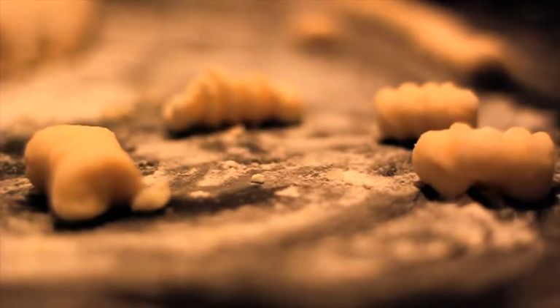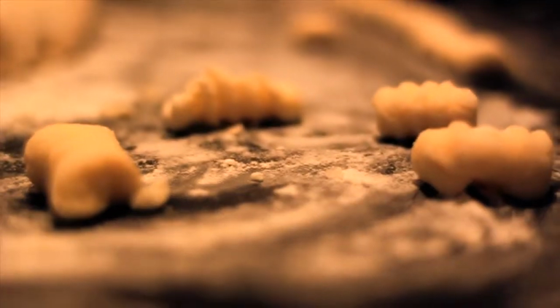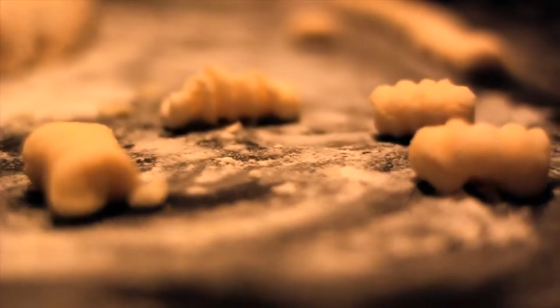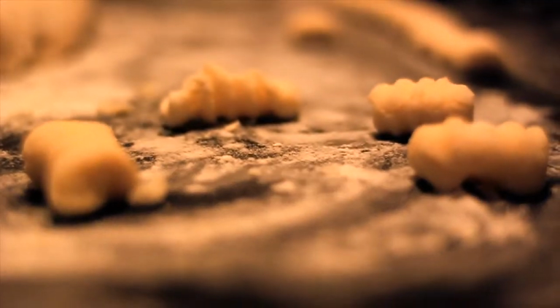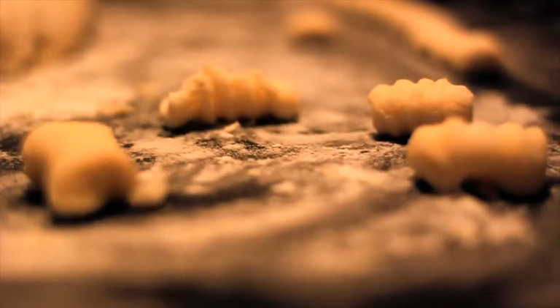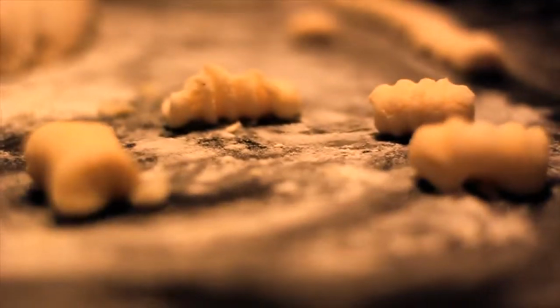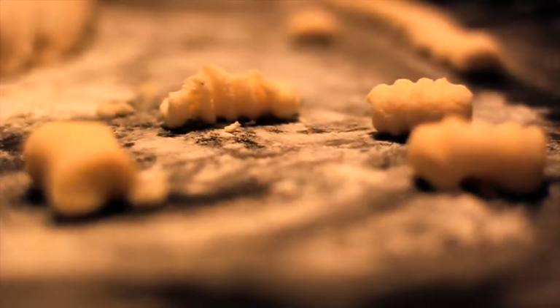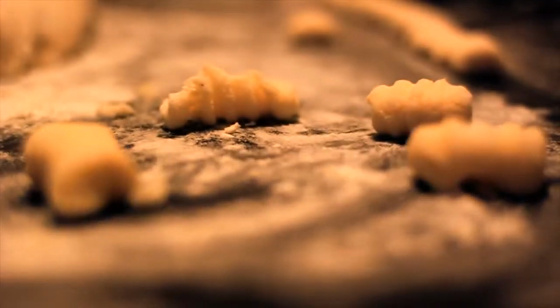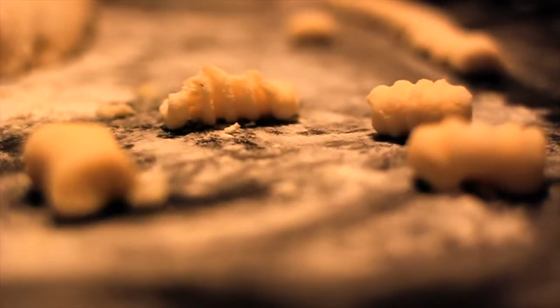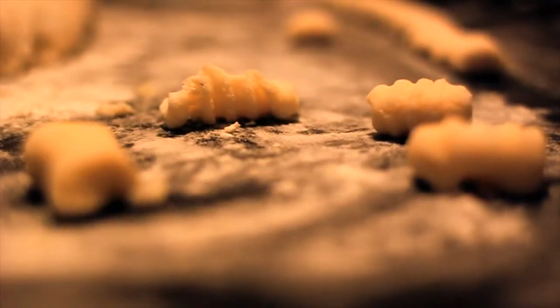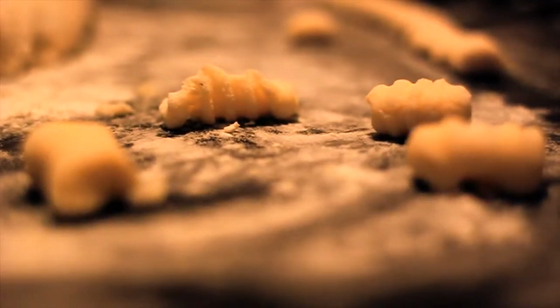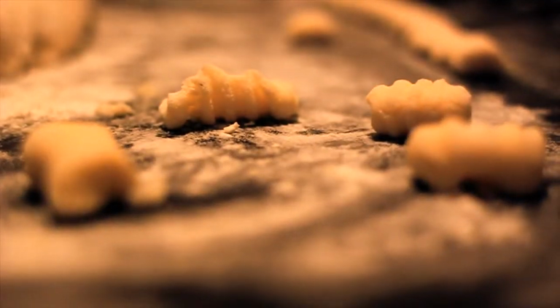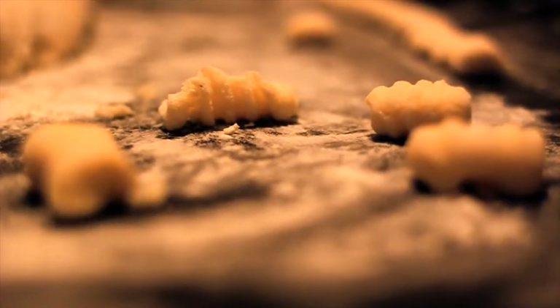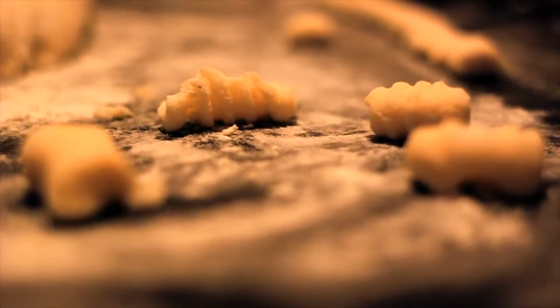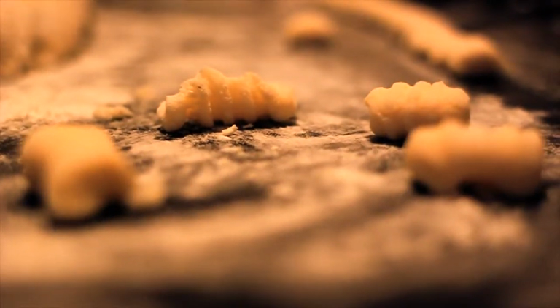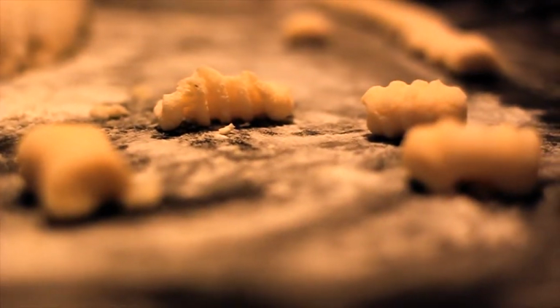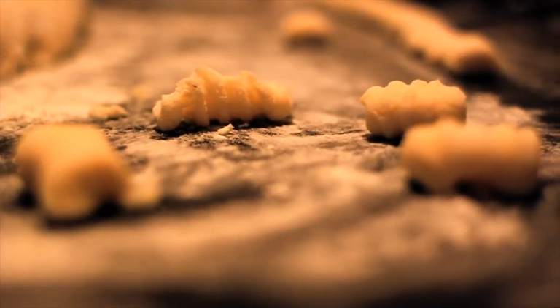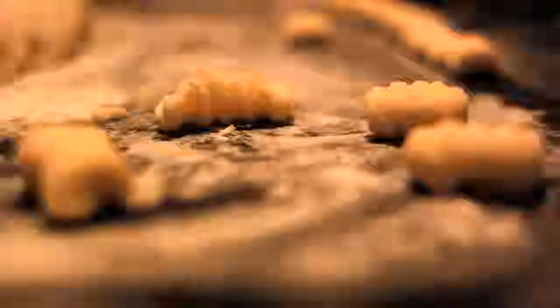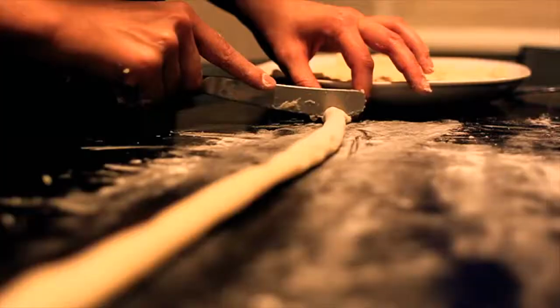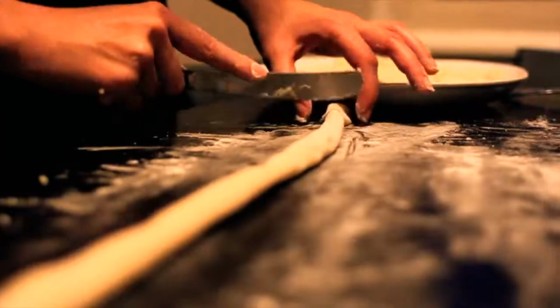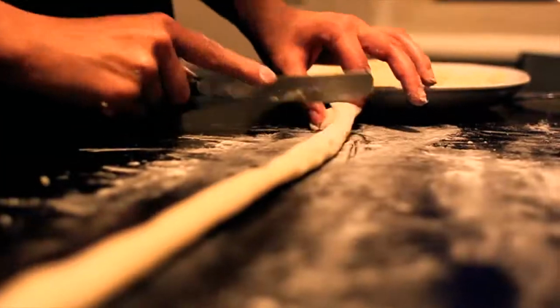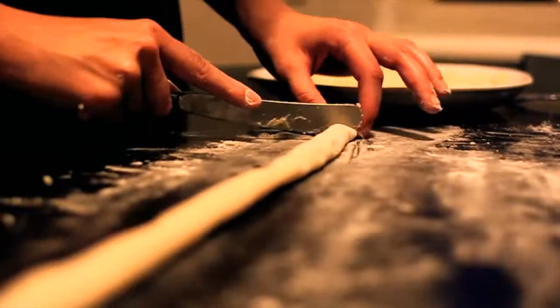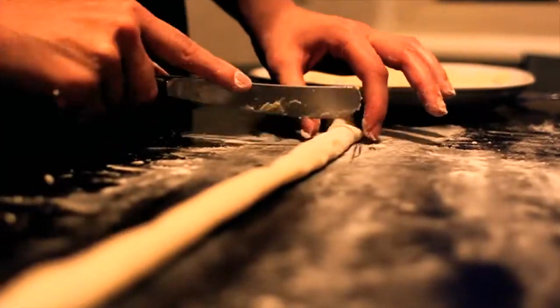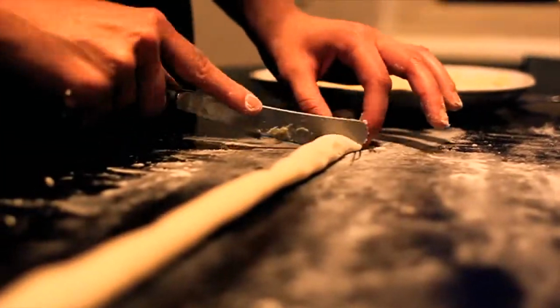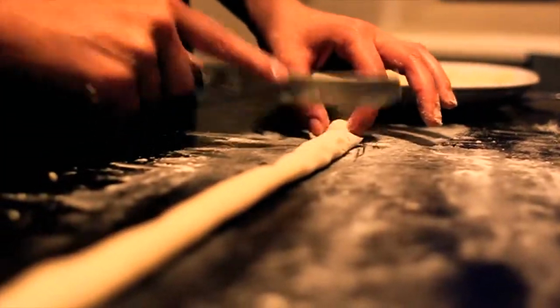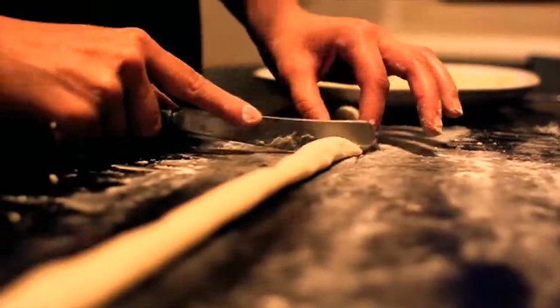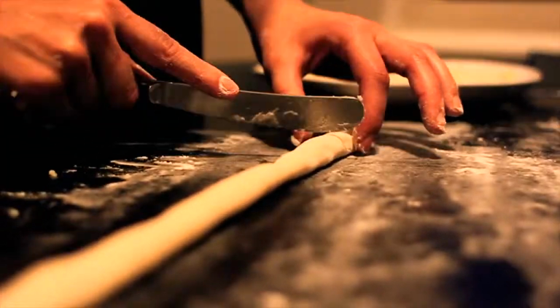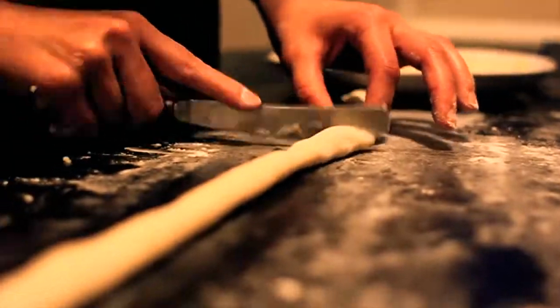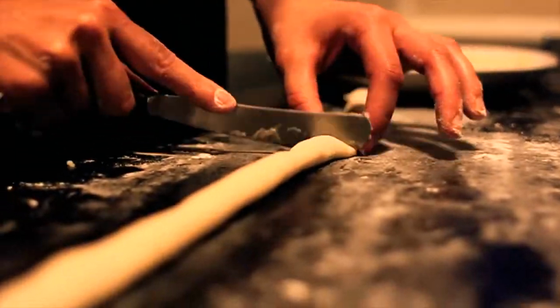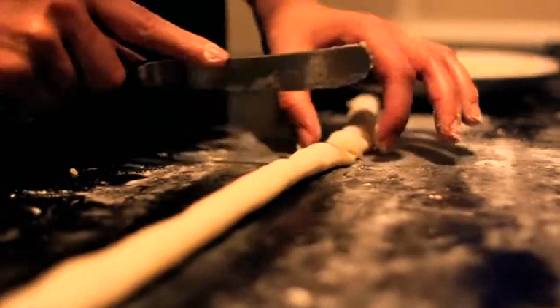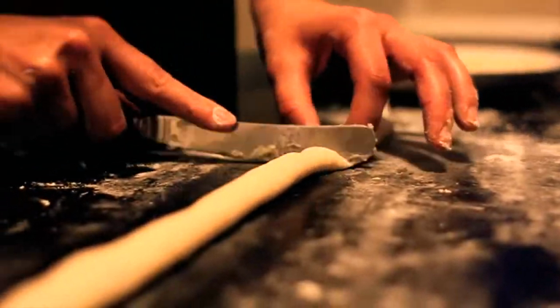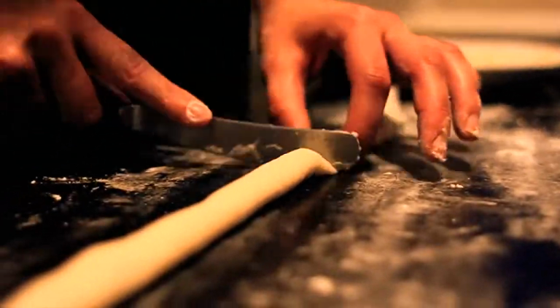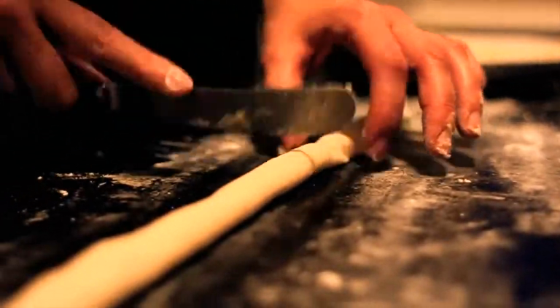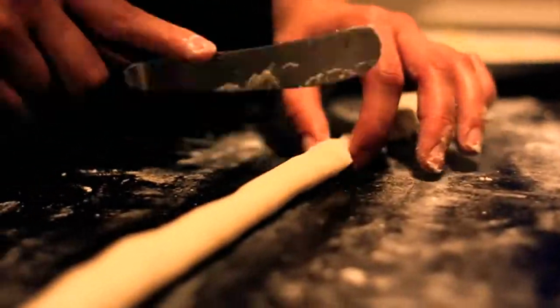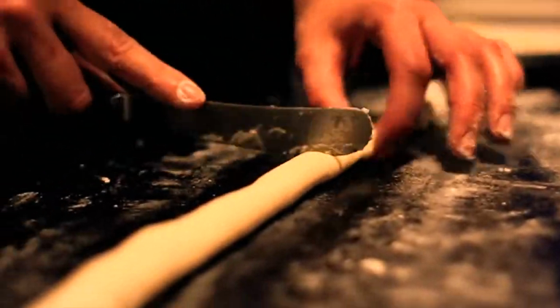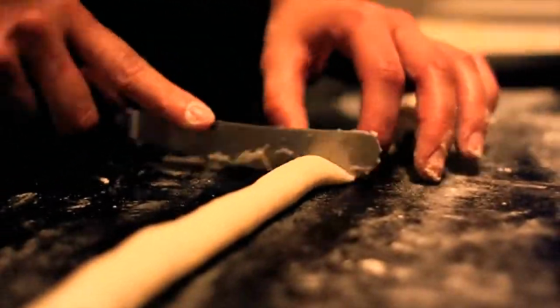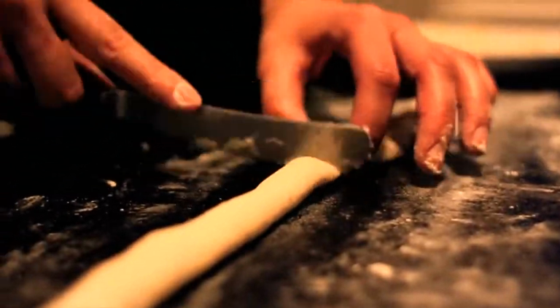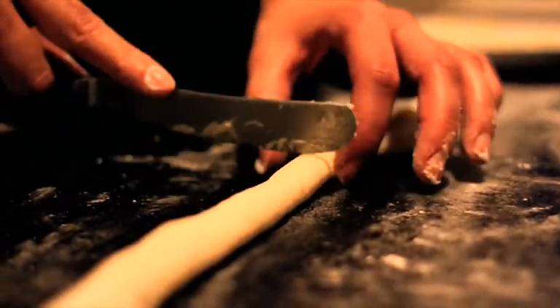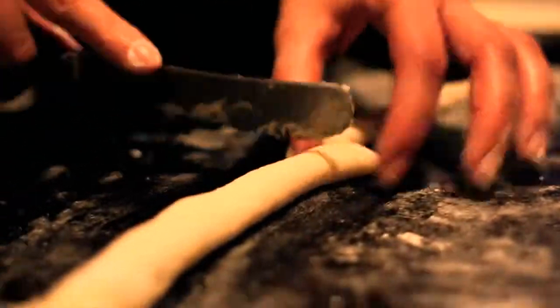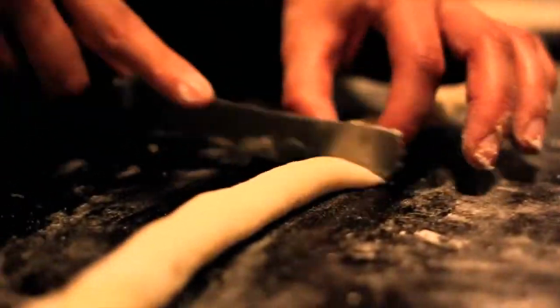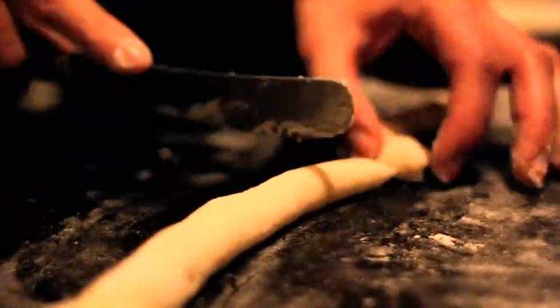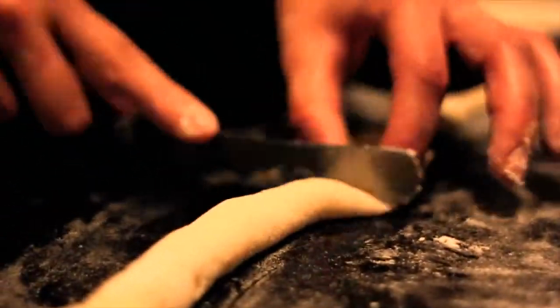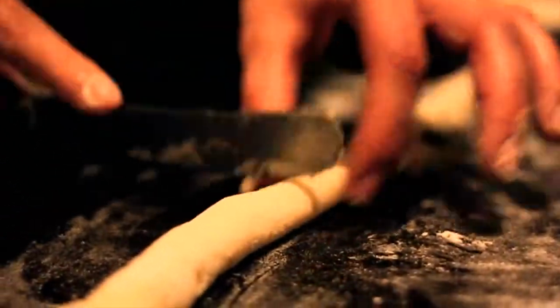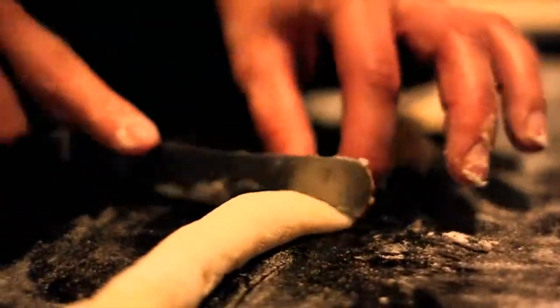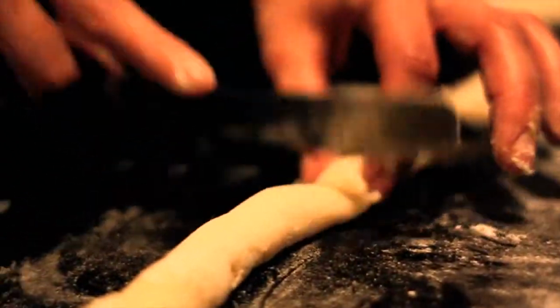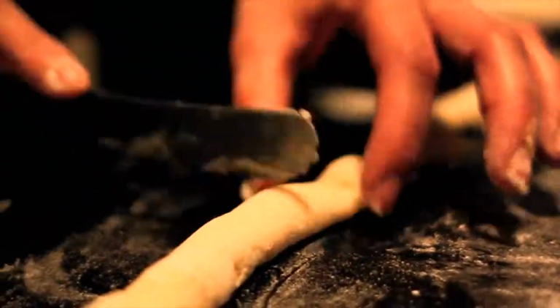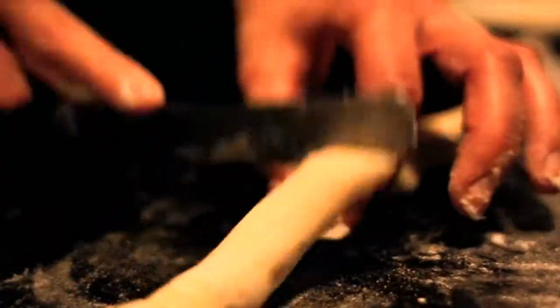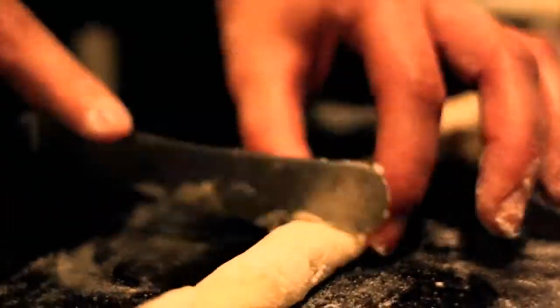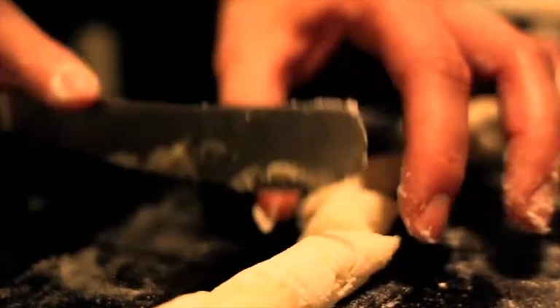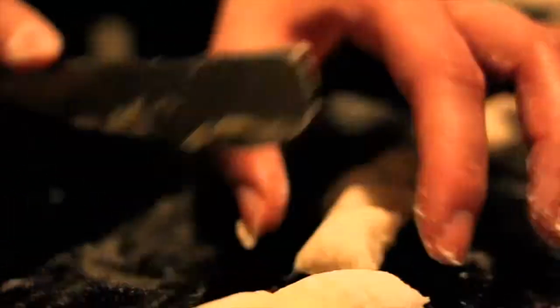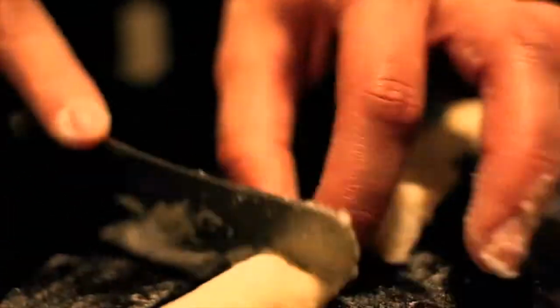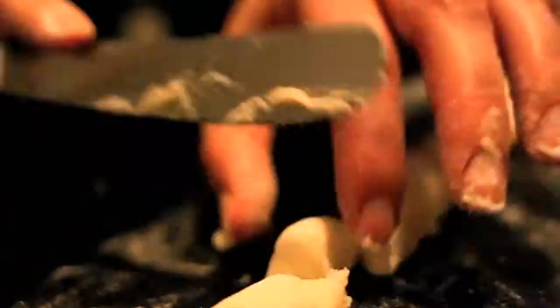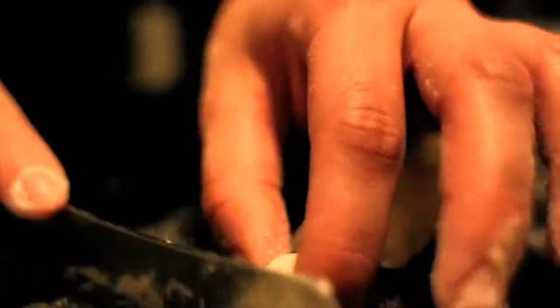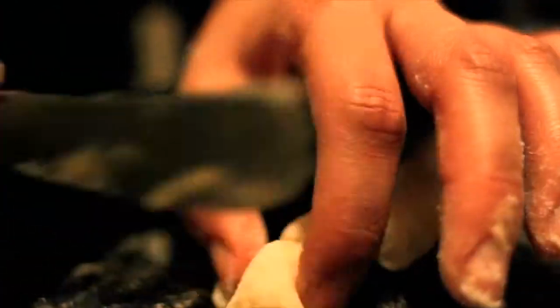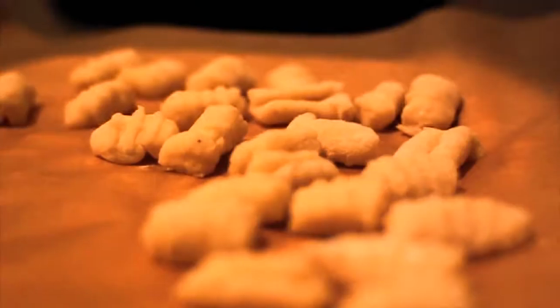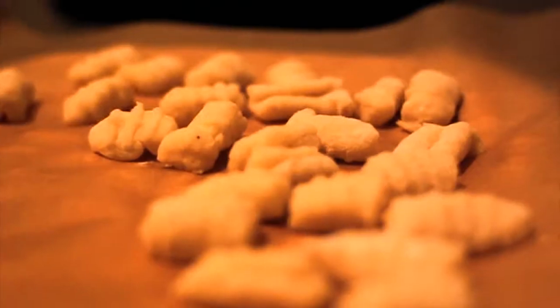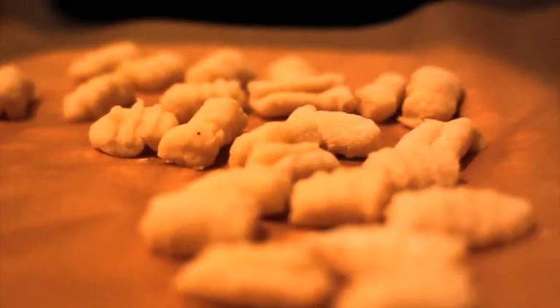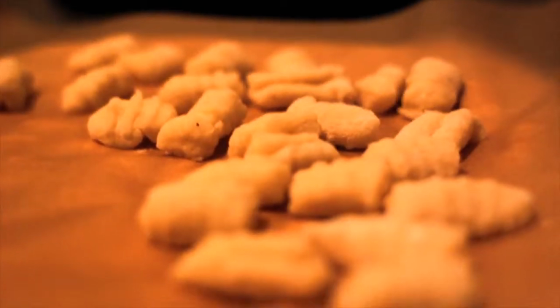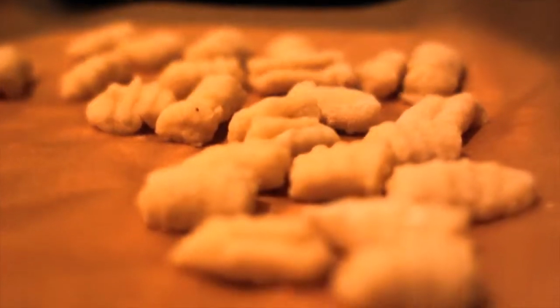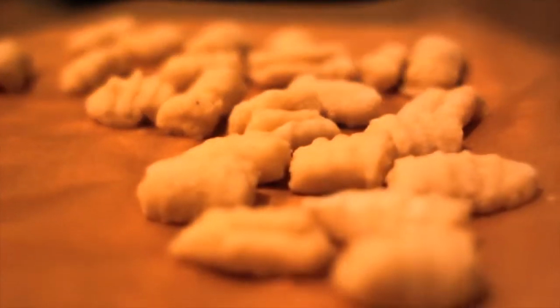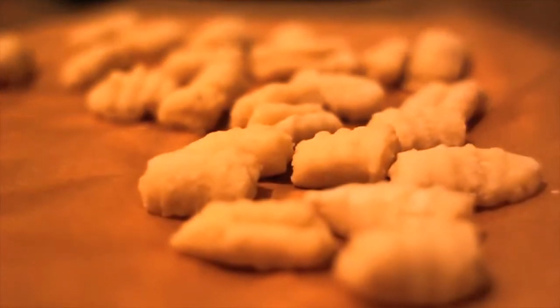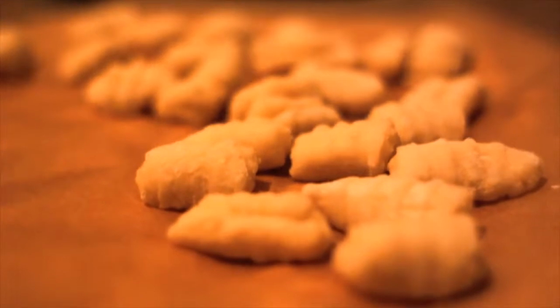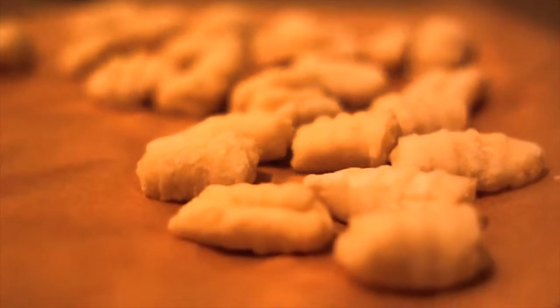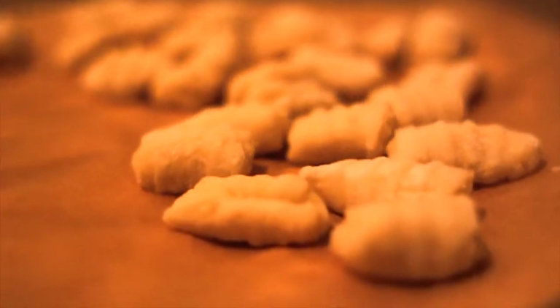Doesn't that look good? Rinse and repeat until you've used all your dough and you should end up with a whole lot of nice little gnocchi pieces.